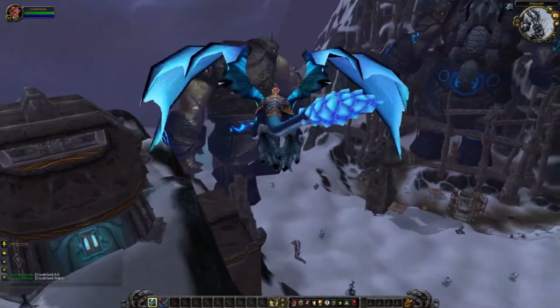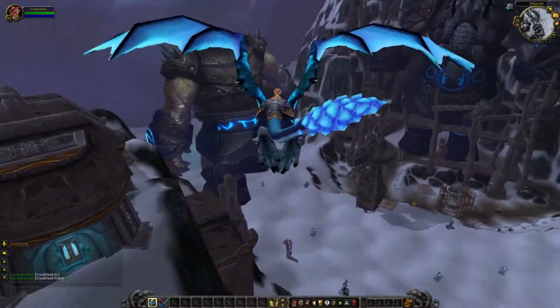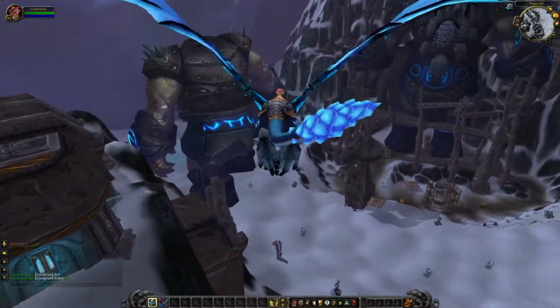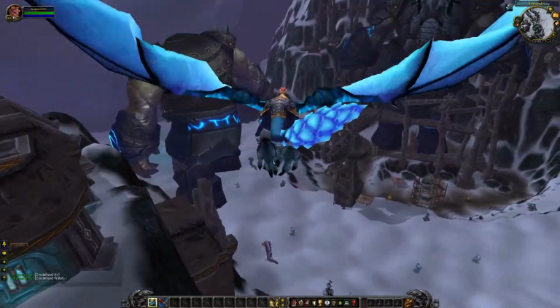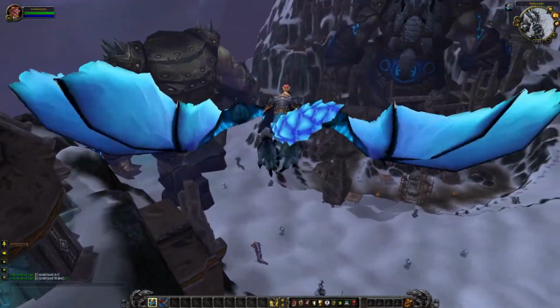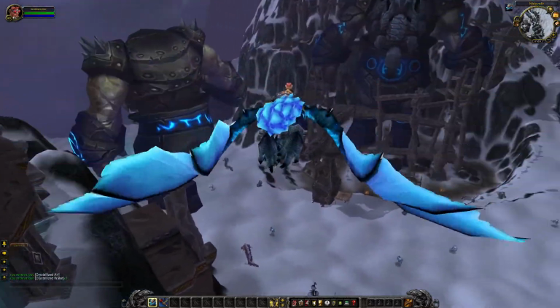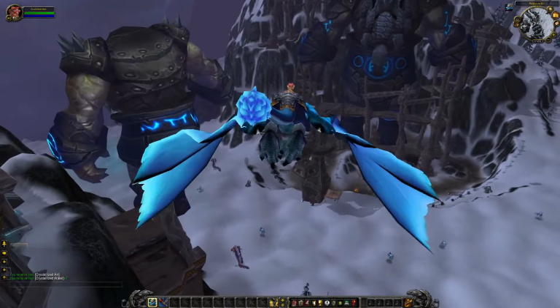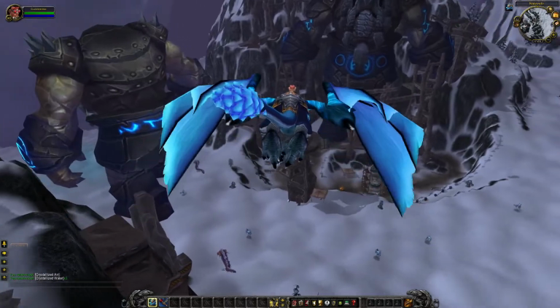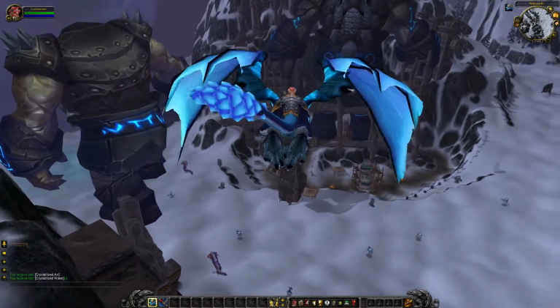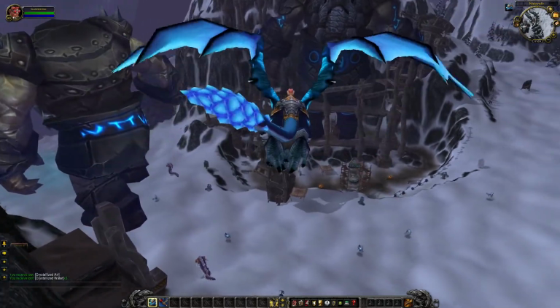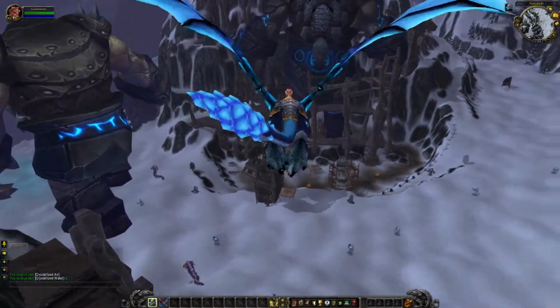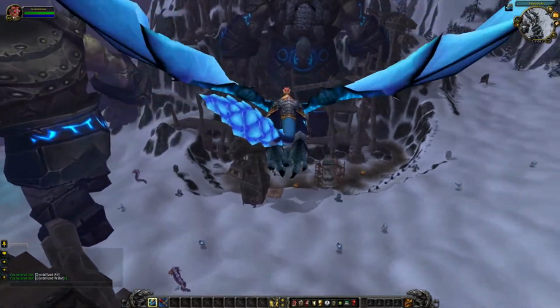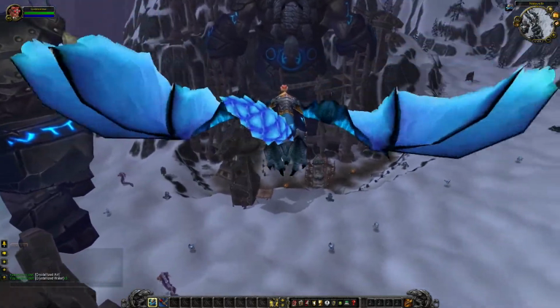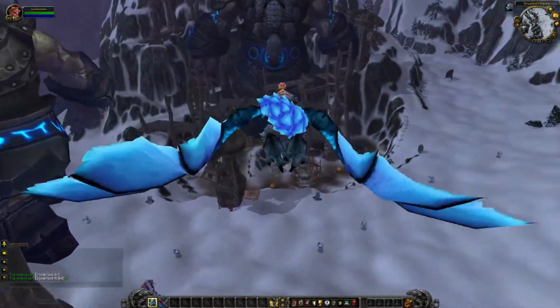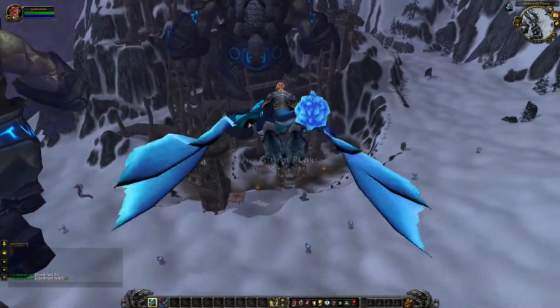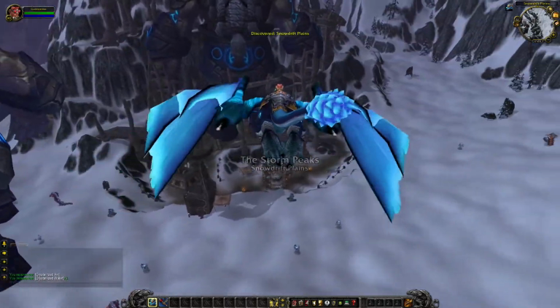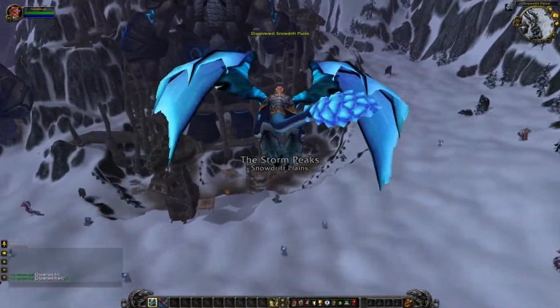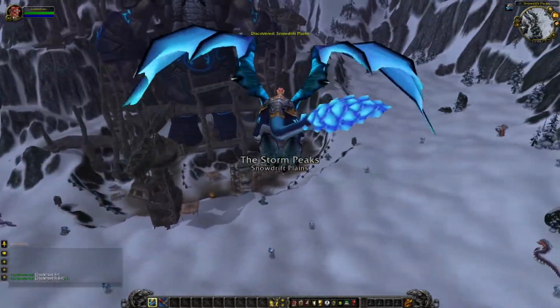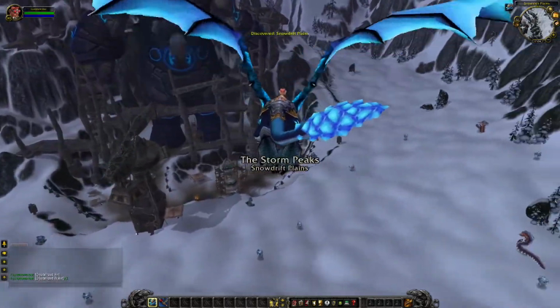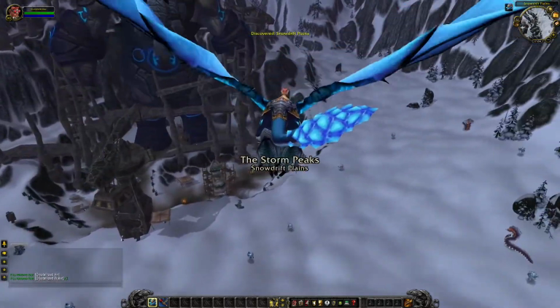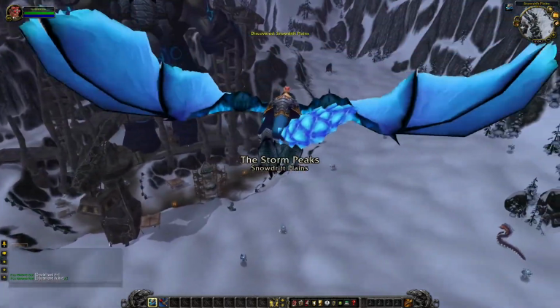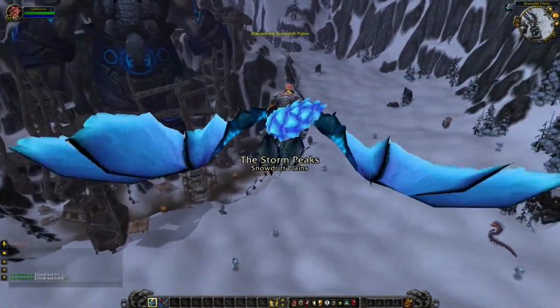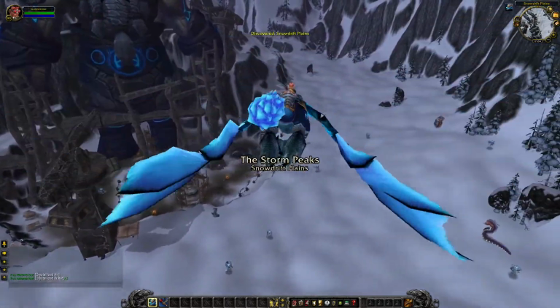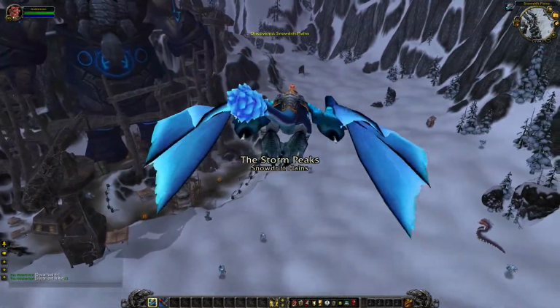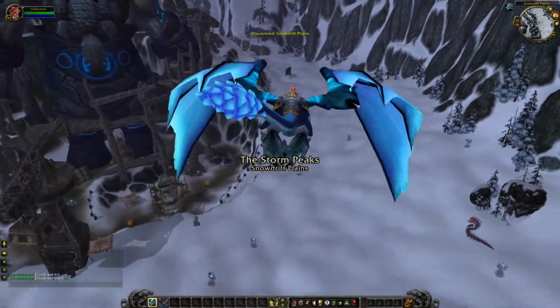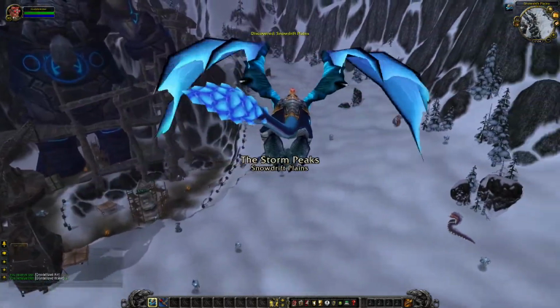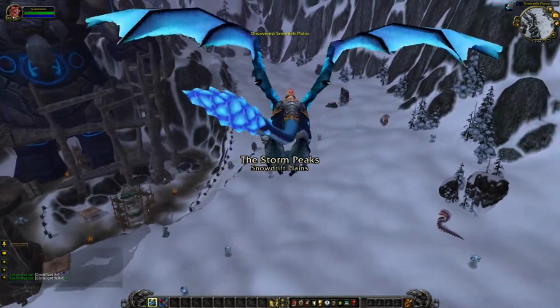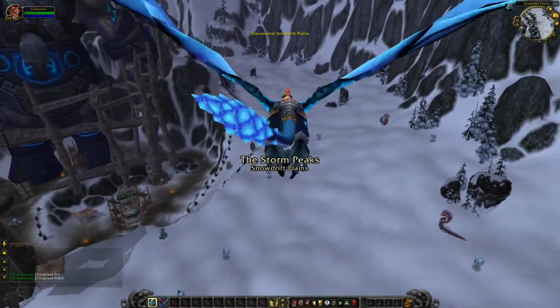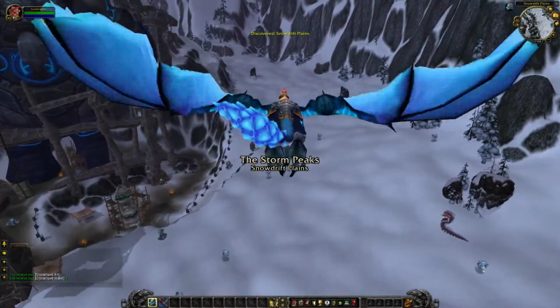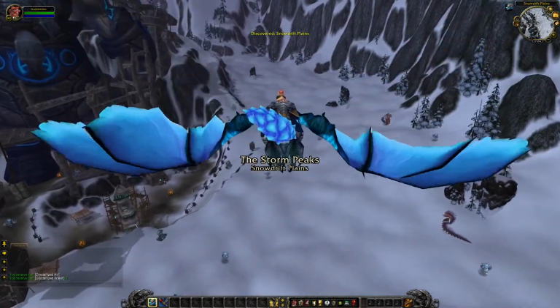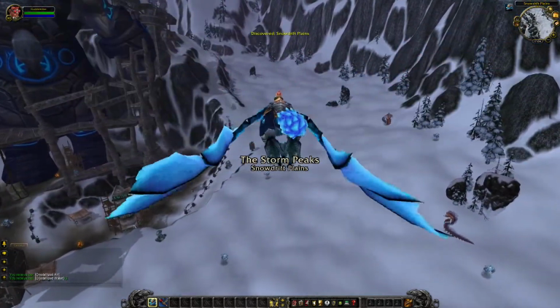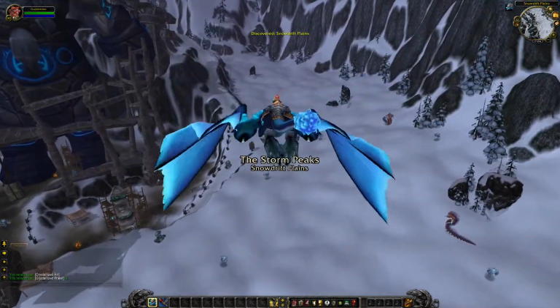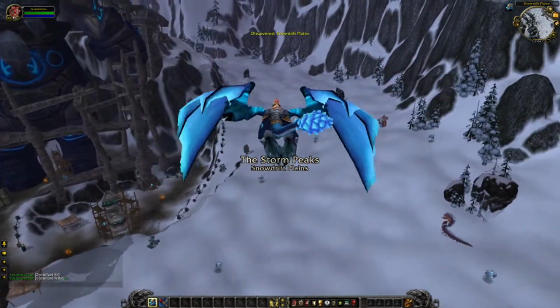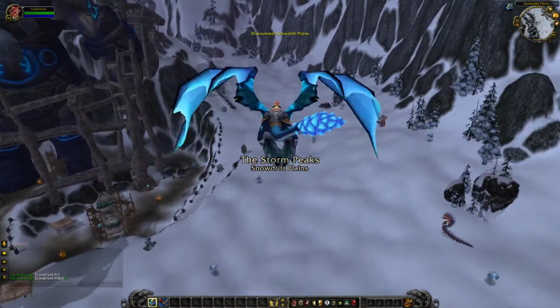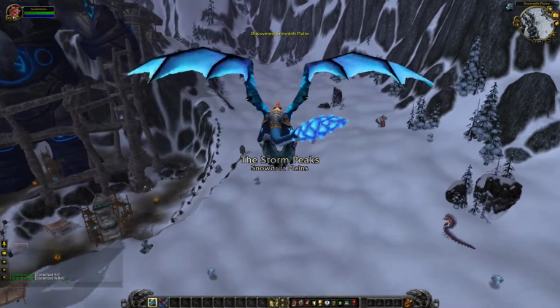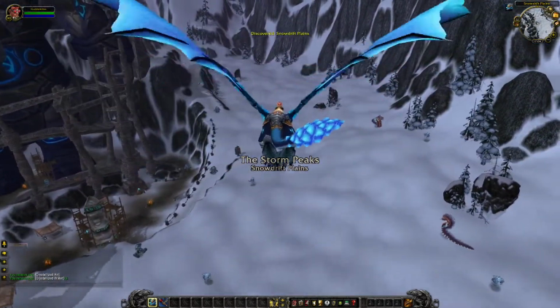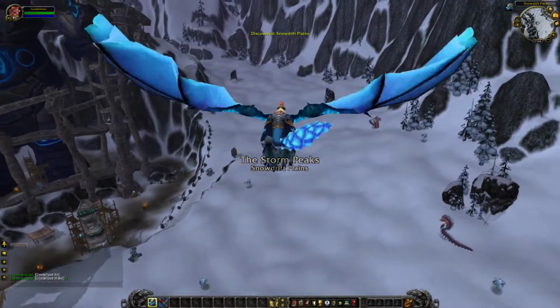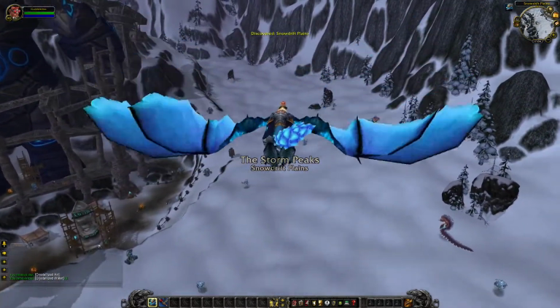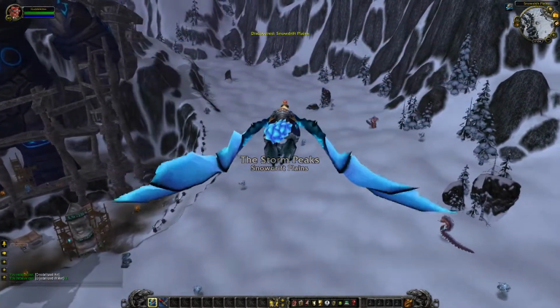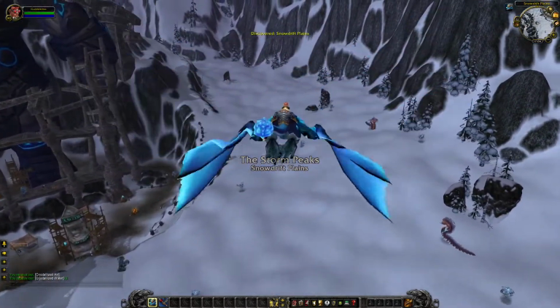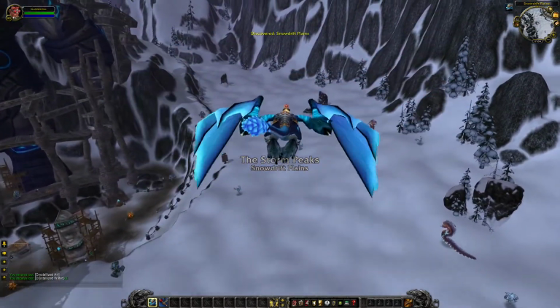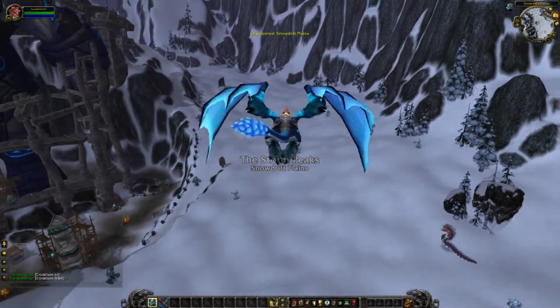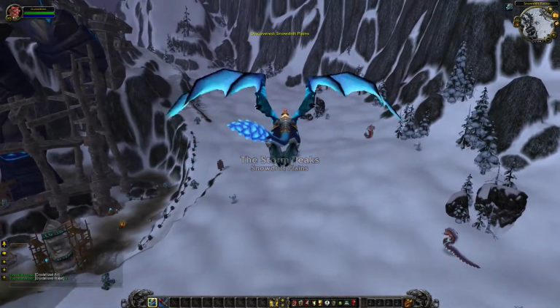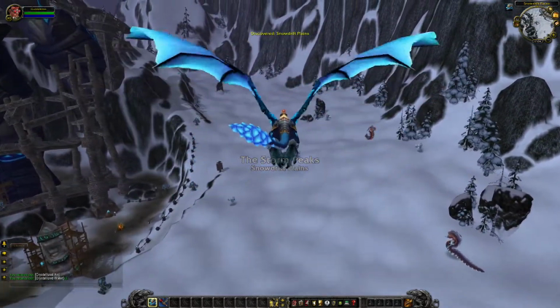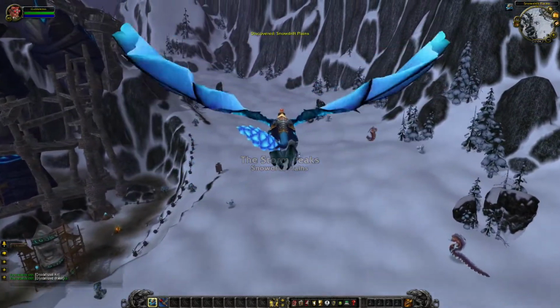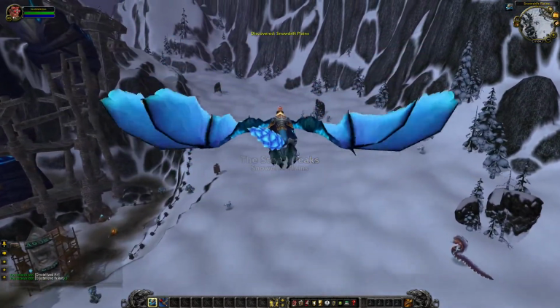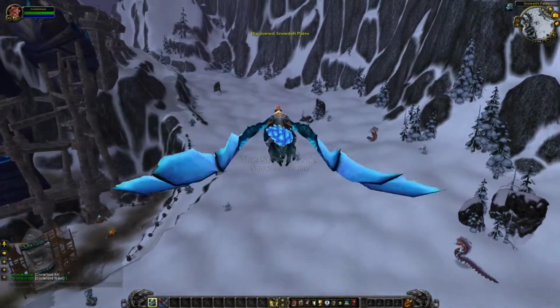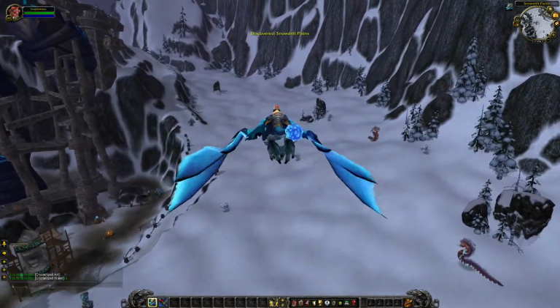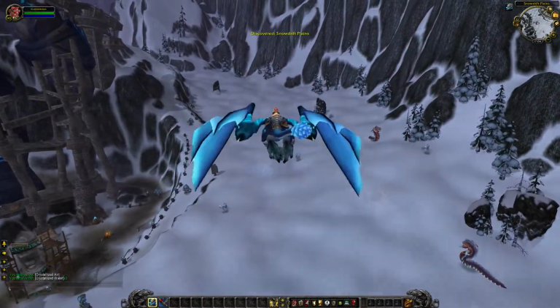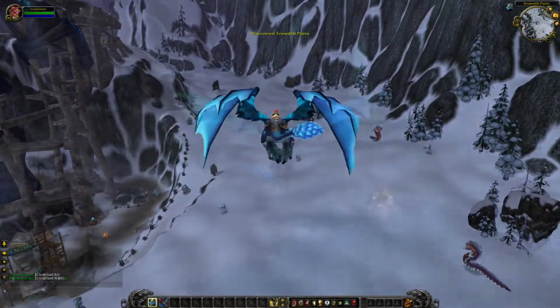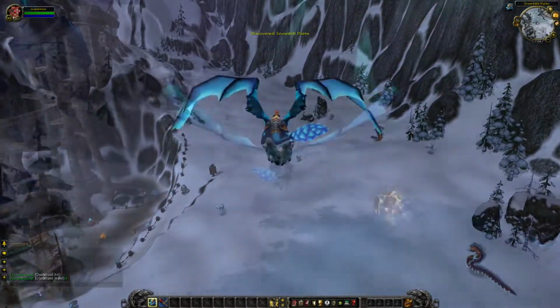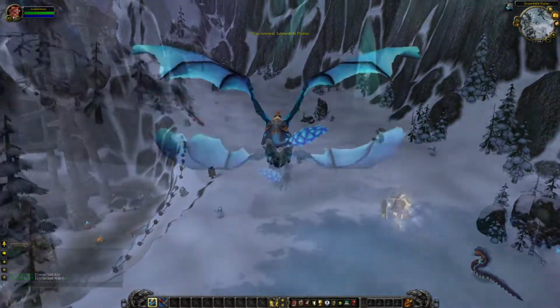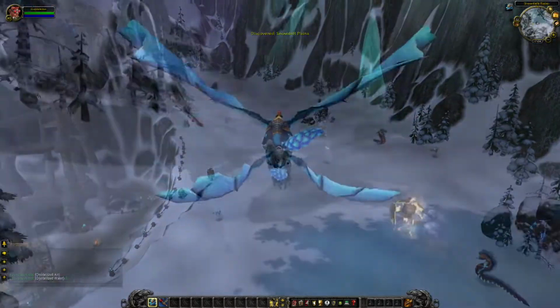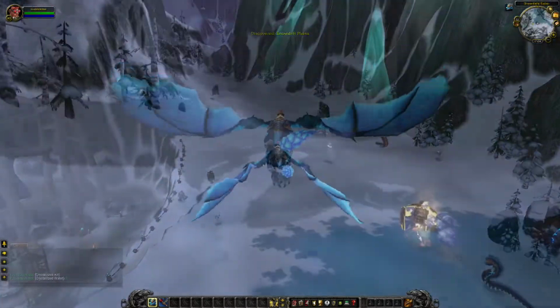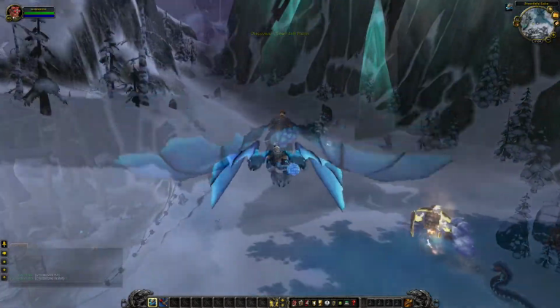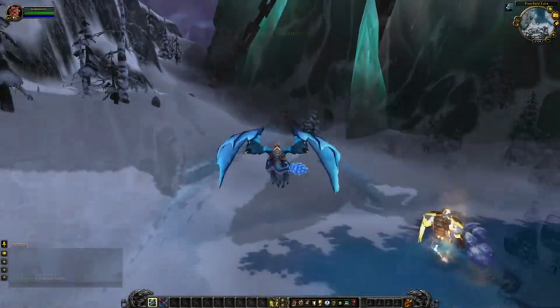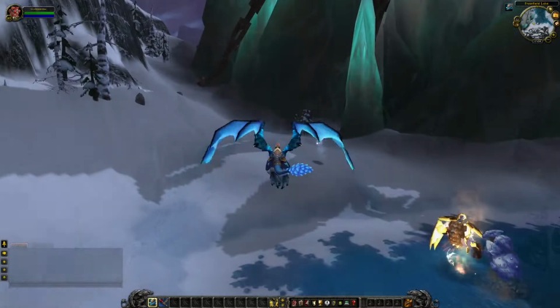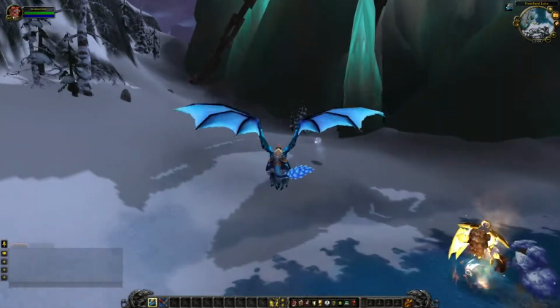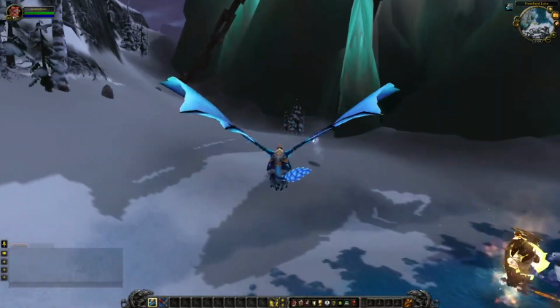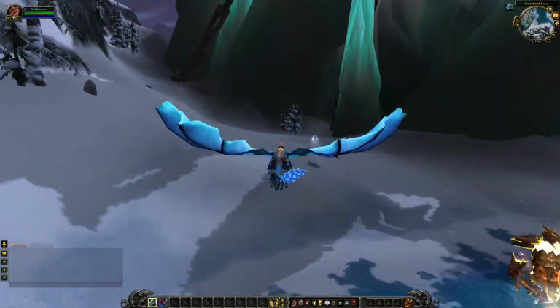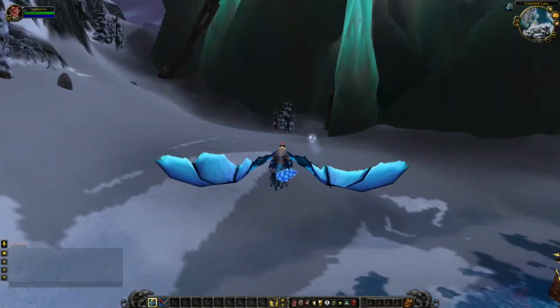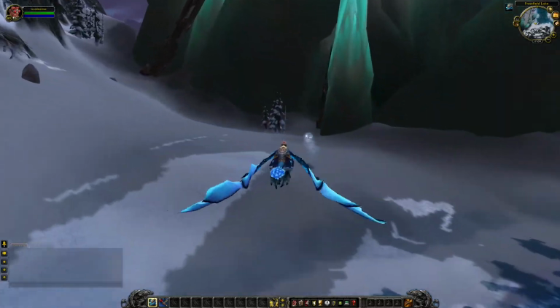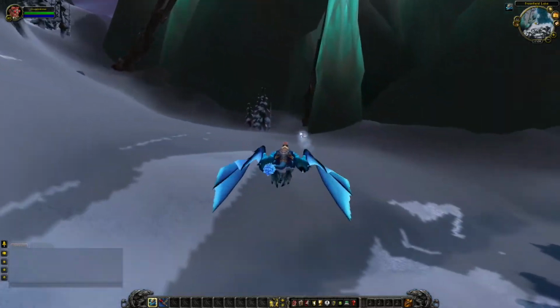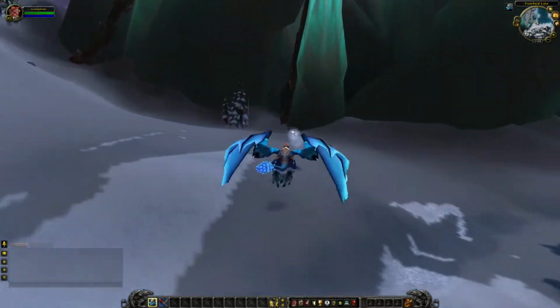In Wrath you can find three different kinds of clouds: the Sinter Cloud, the Arctic Cloud, and the Steam Cloud.